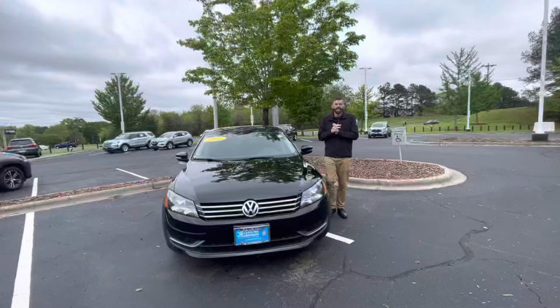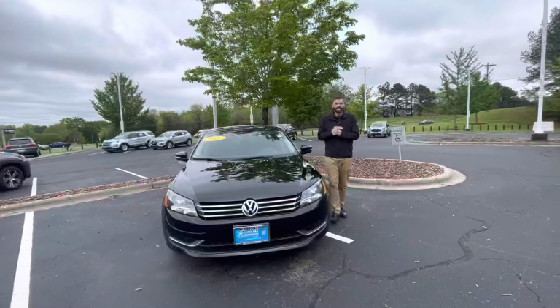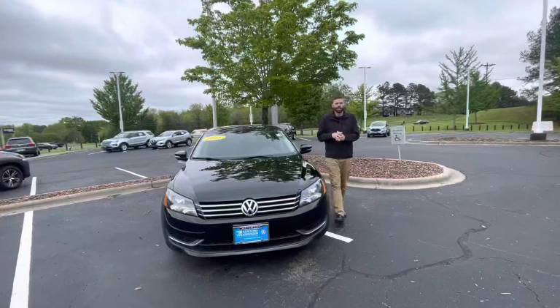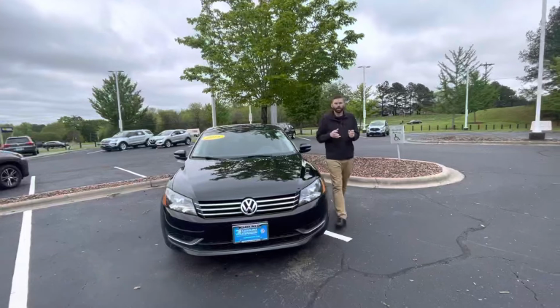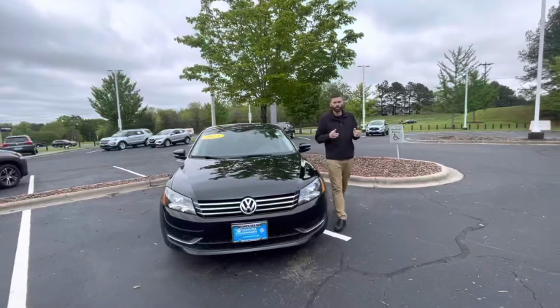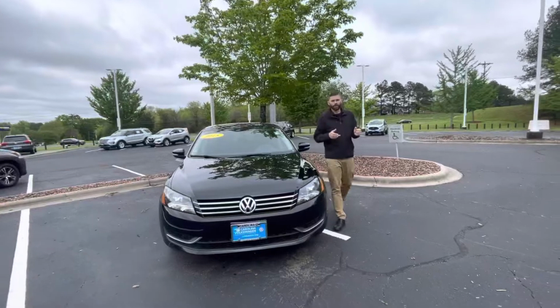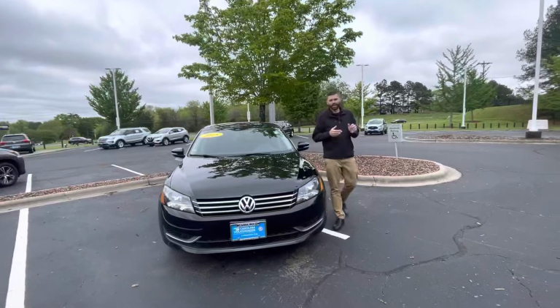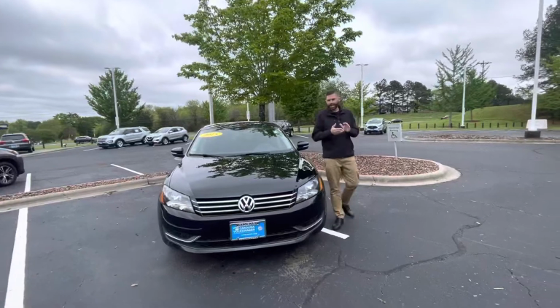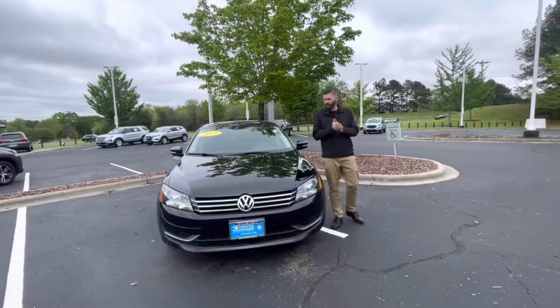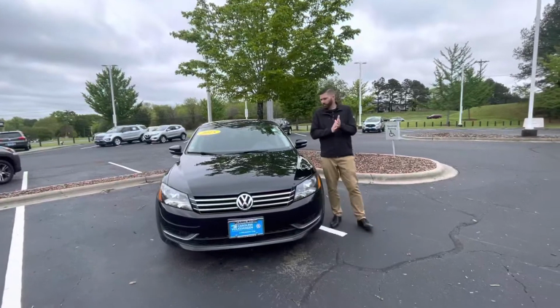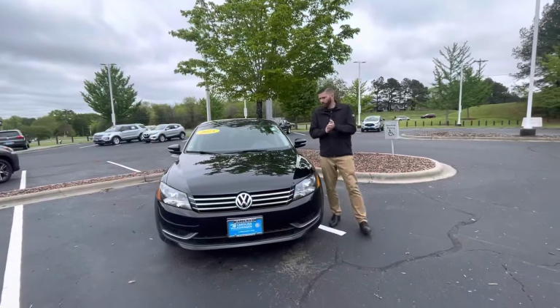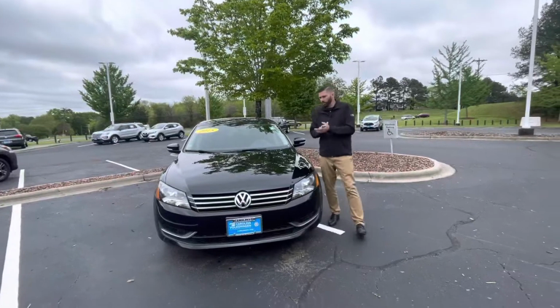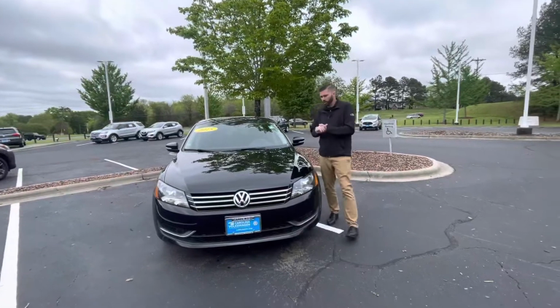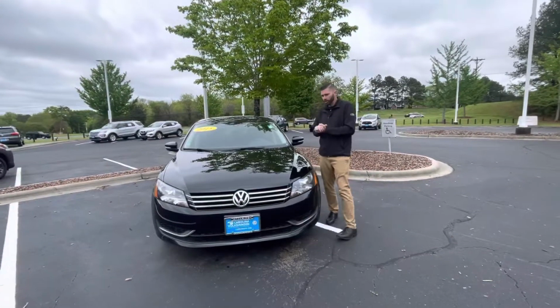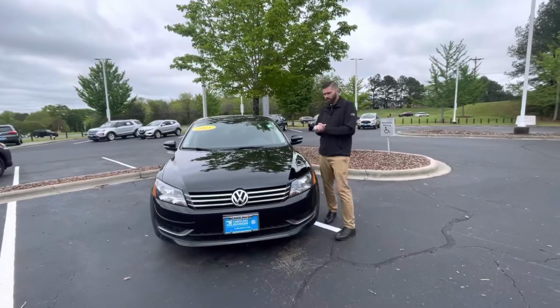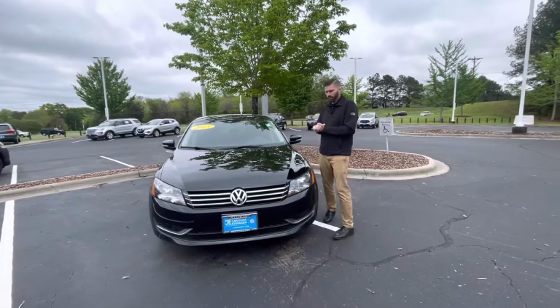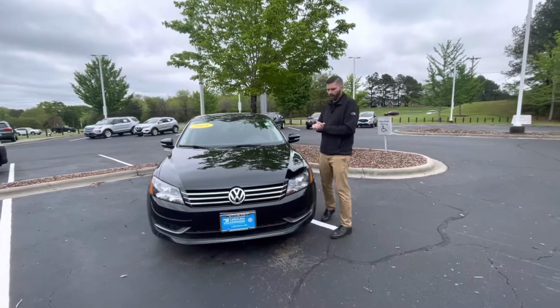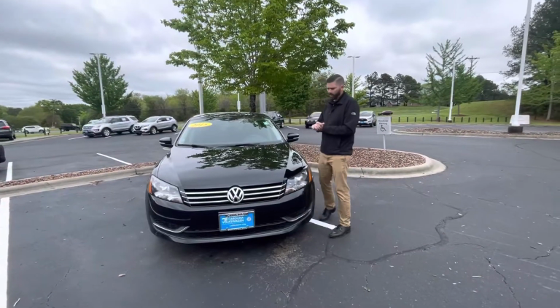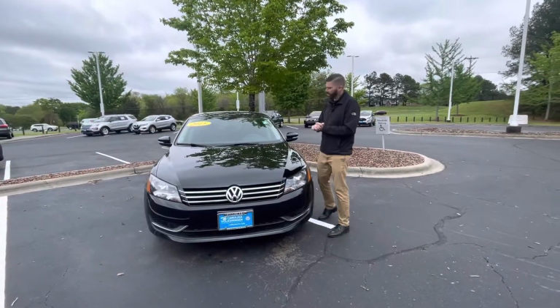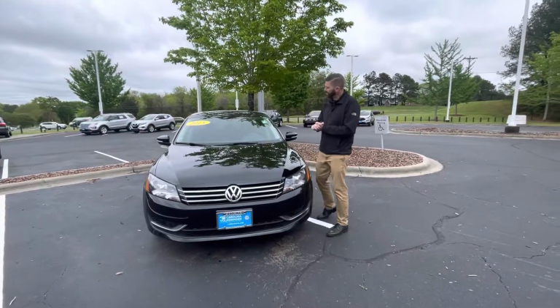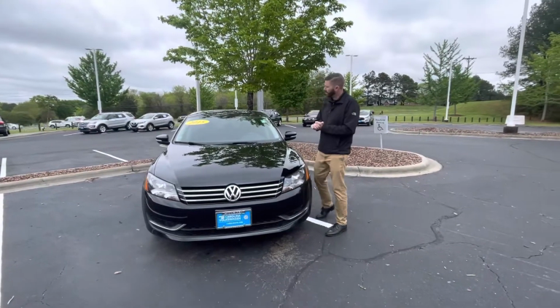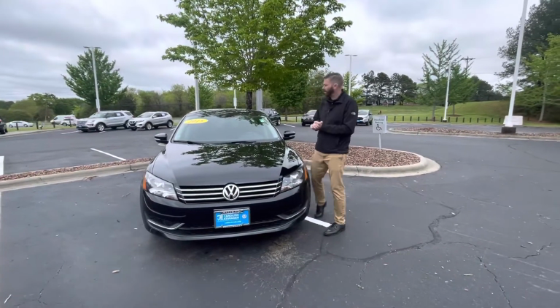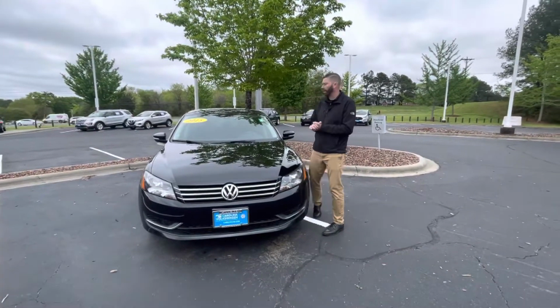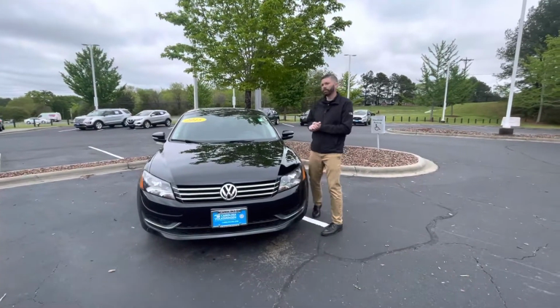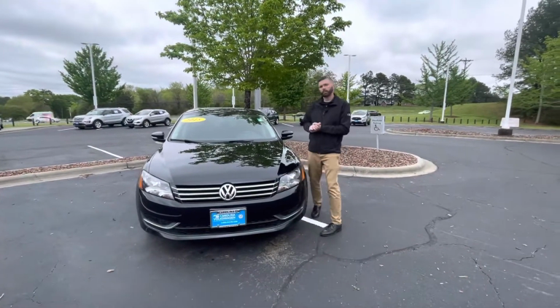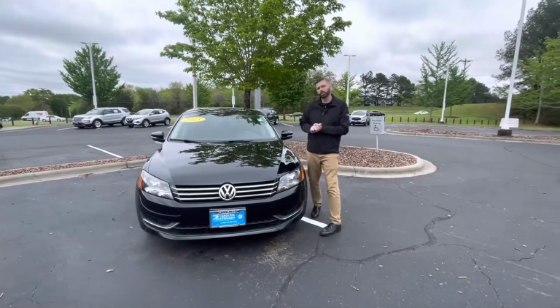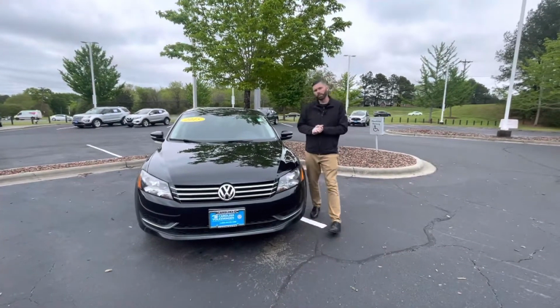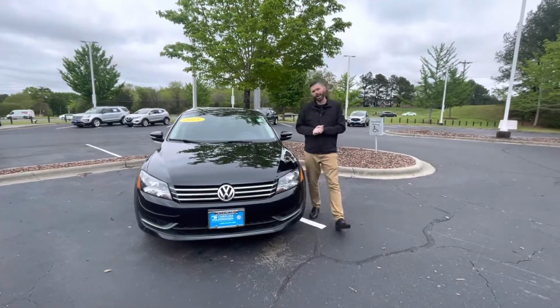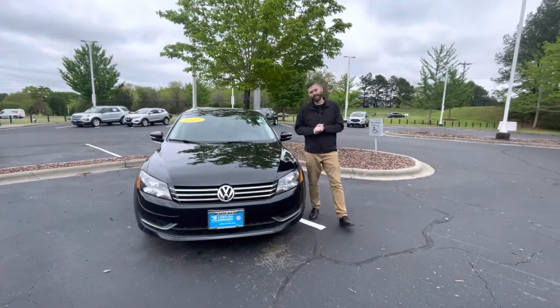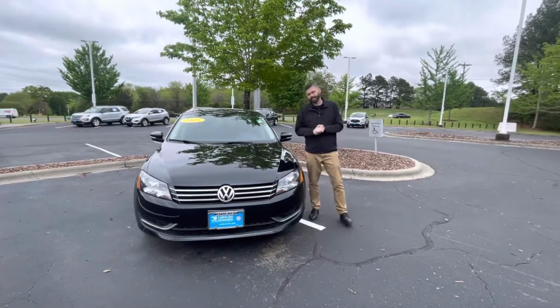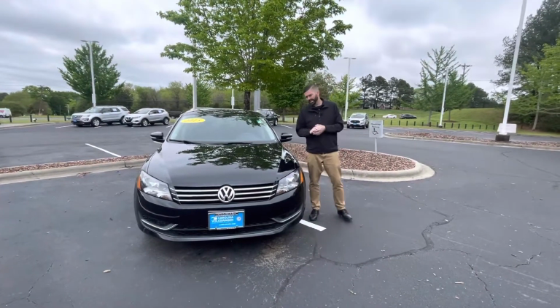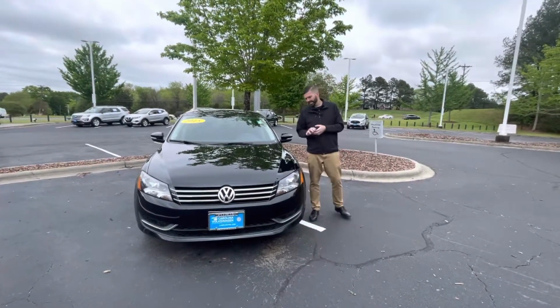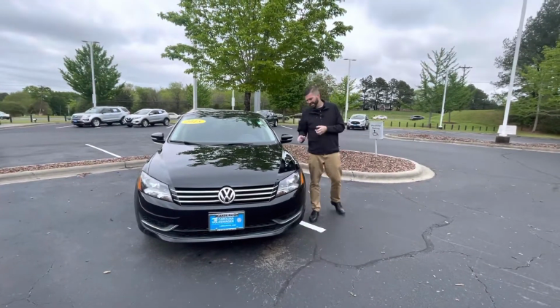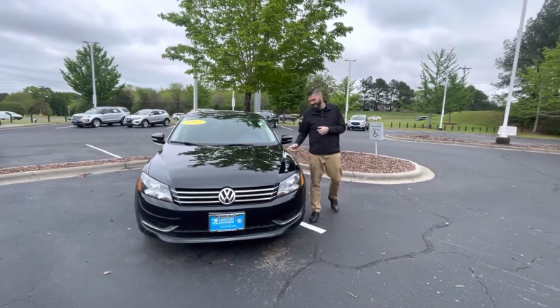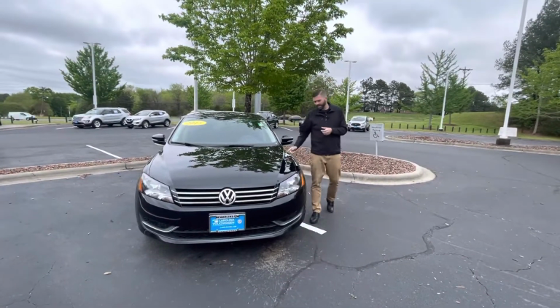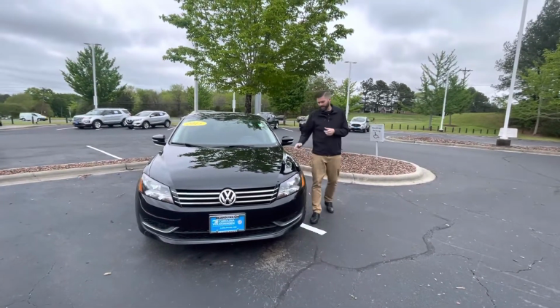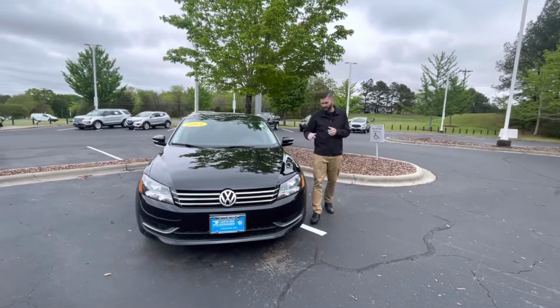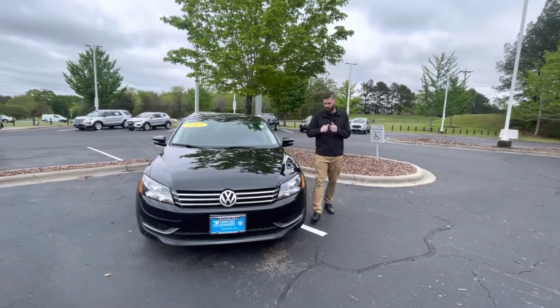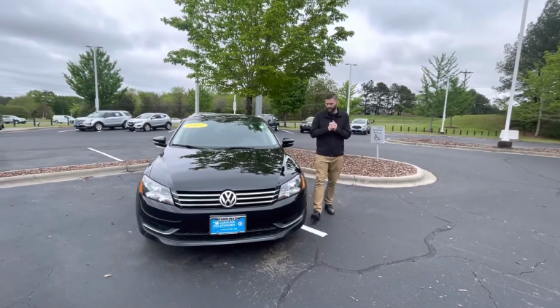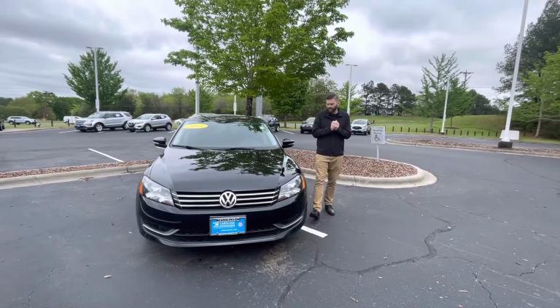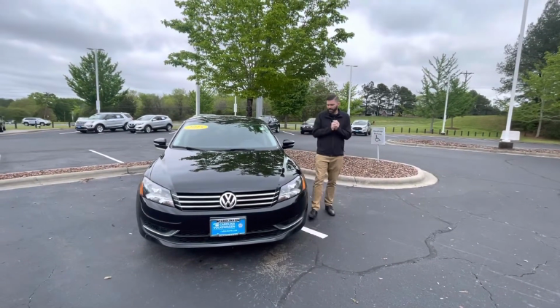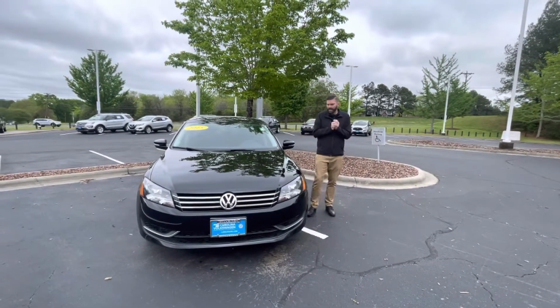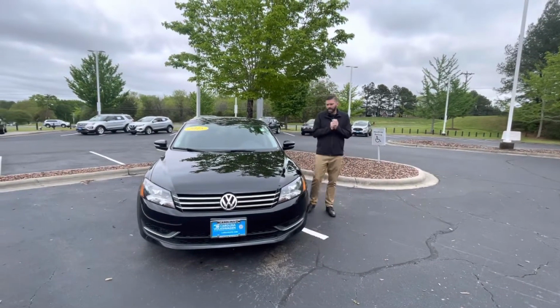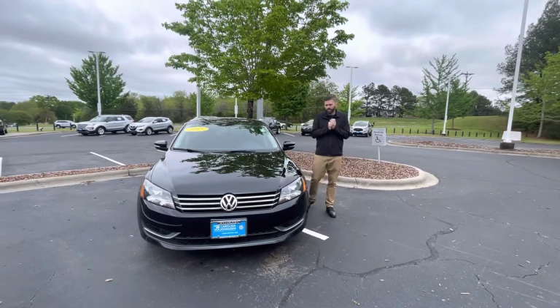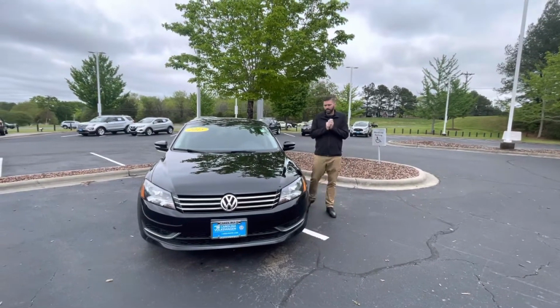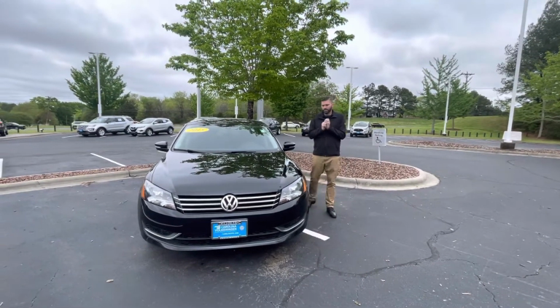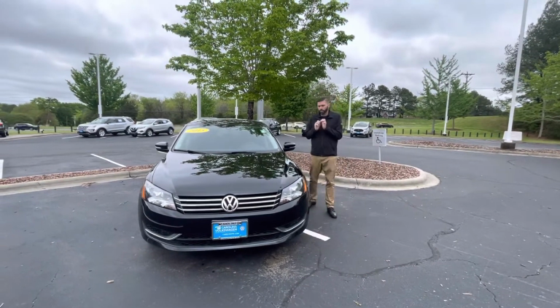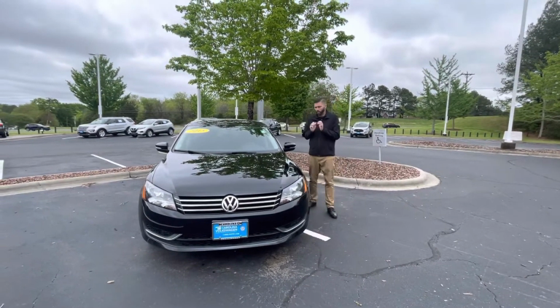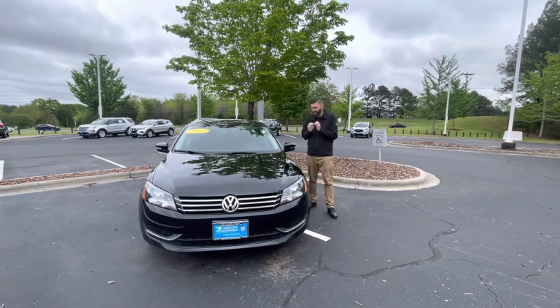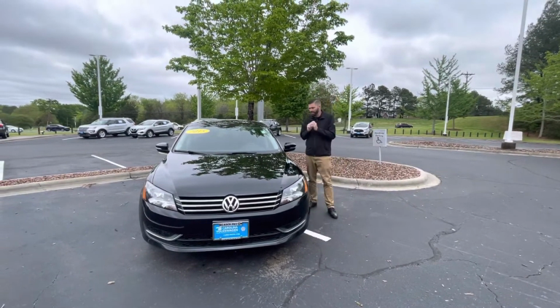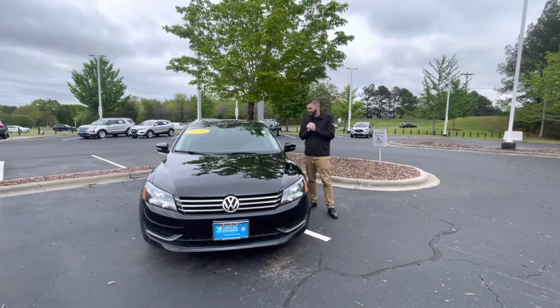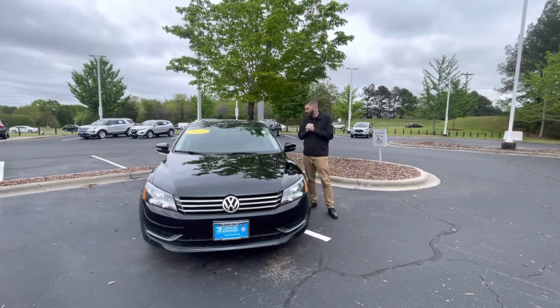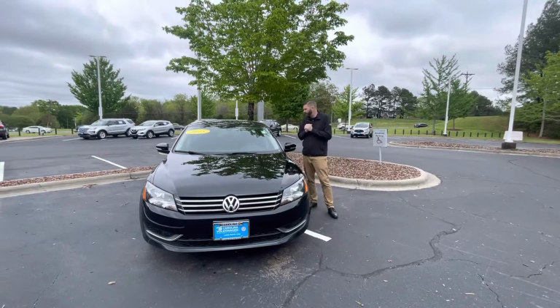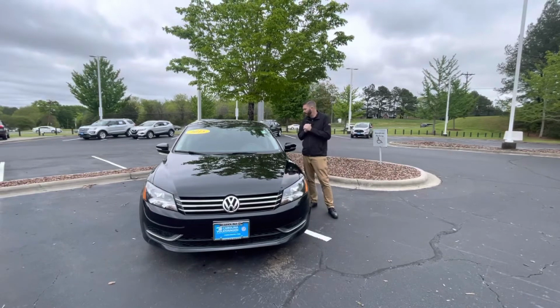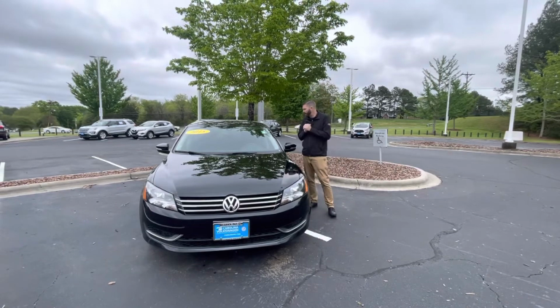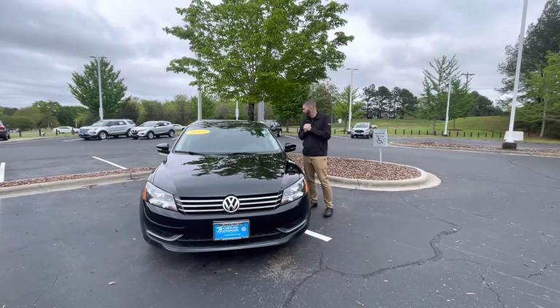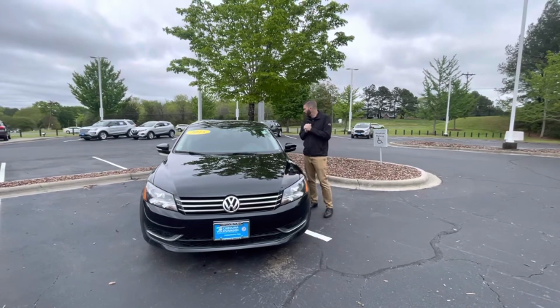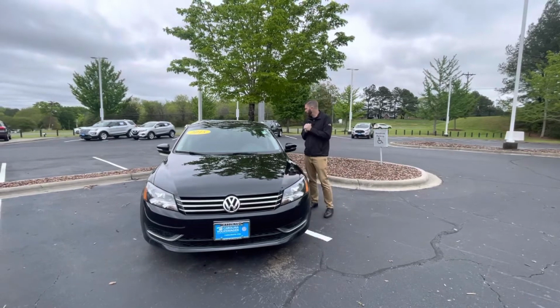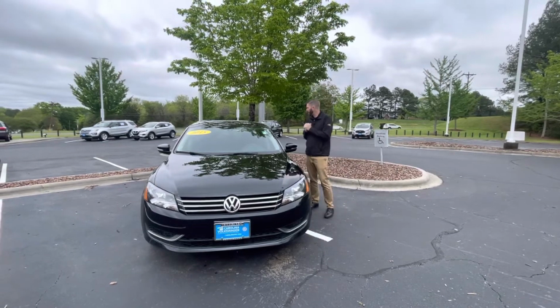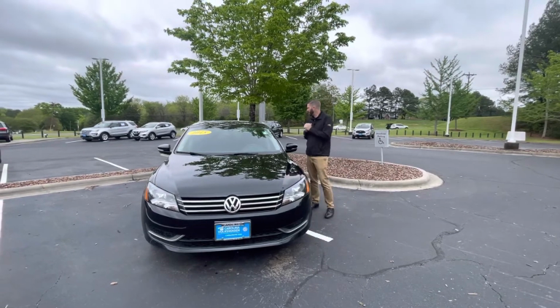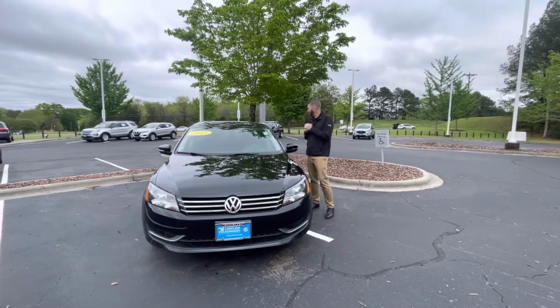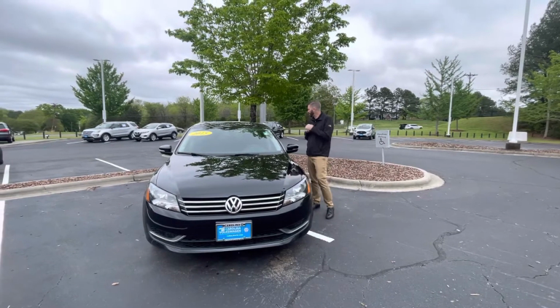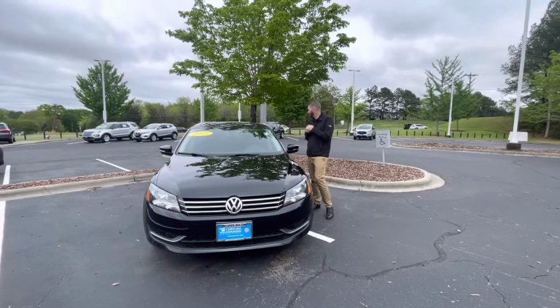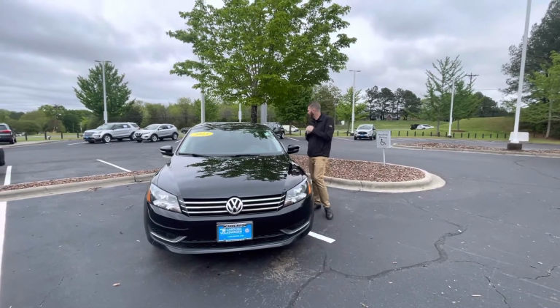Good afternoon. Chris Harmon here with Carolina Volkswagen, standing here with this 2015 Volkswagen Passat.